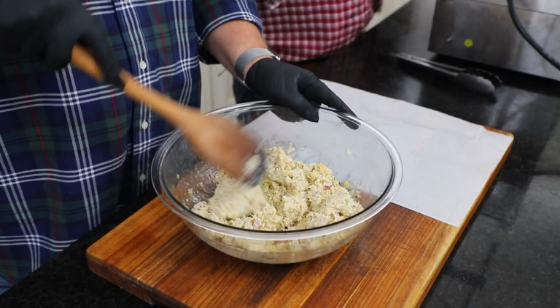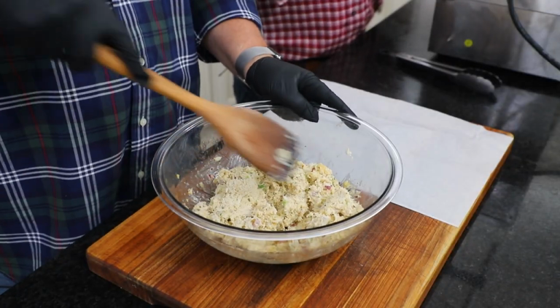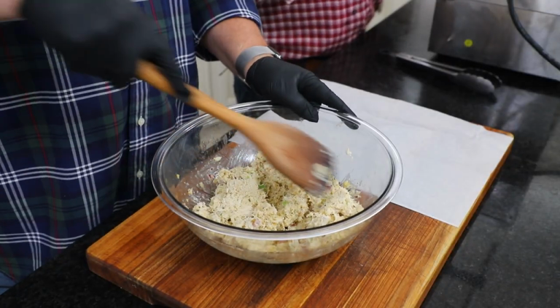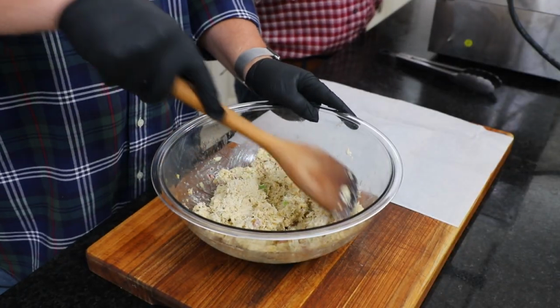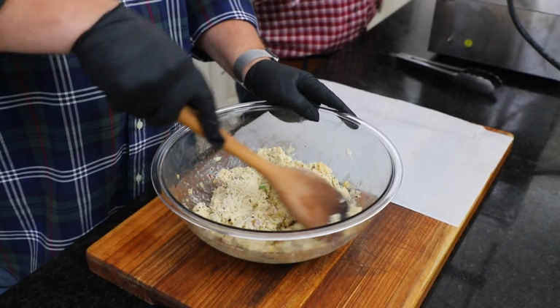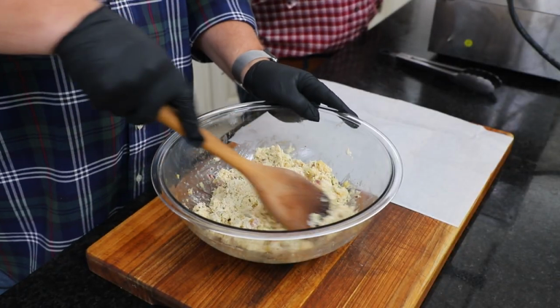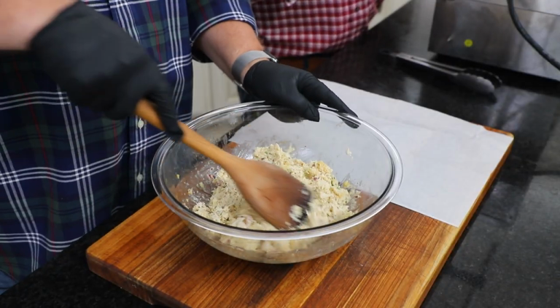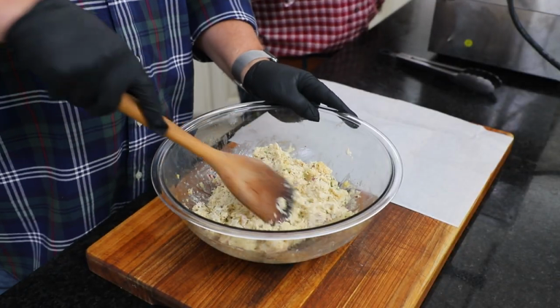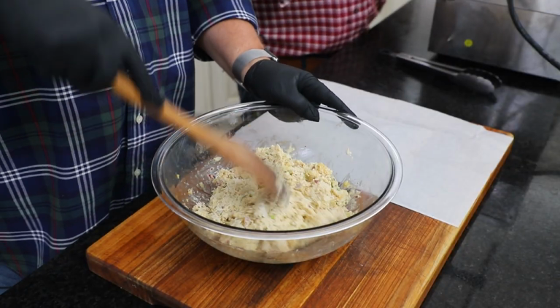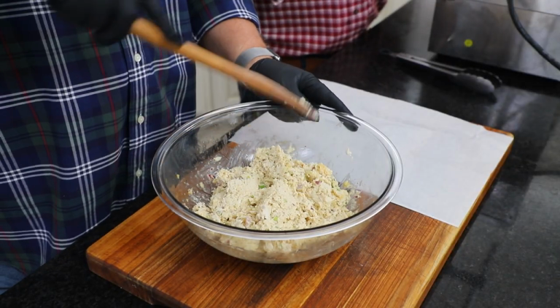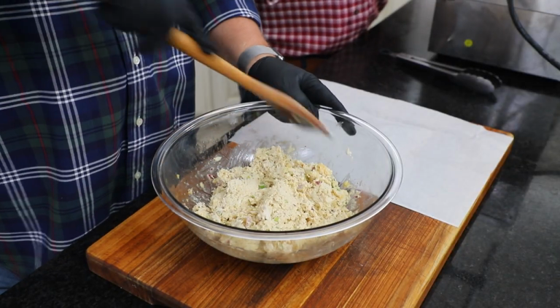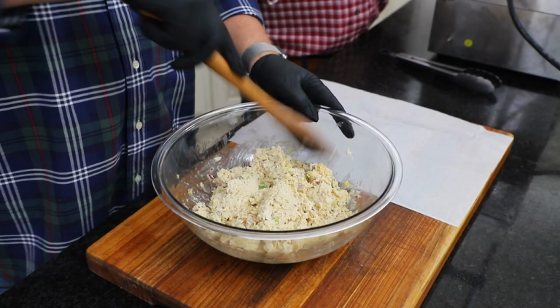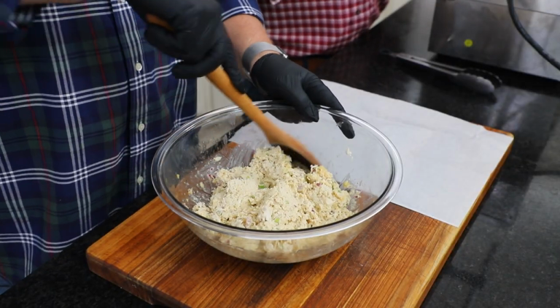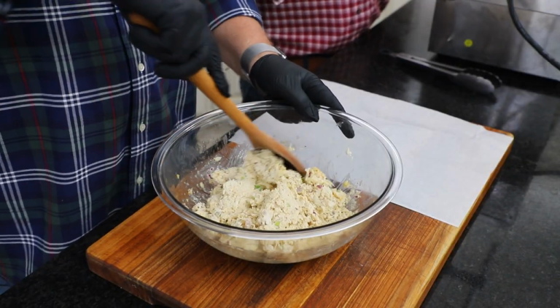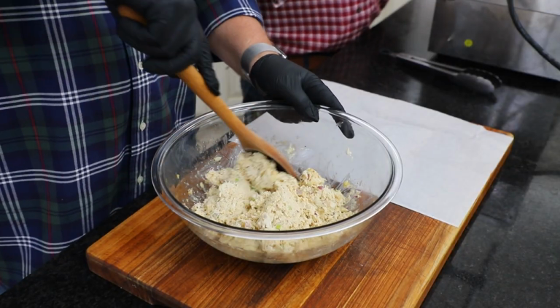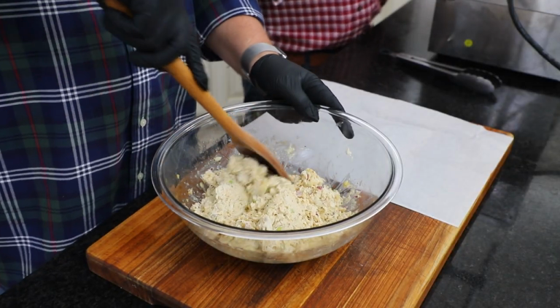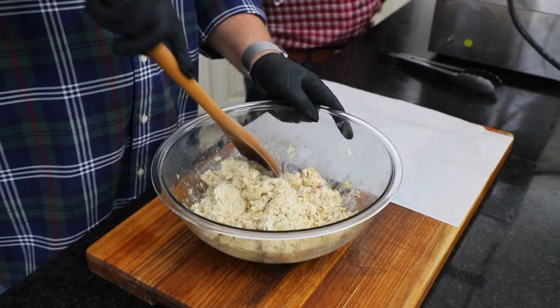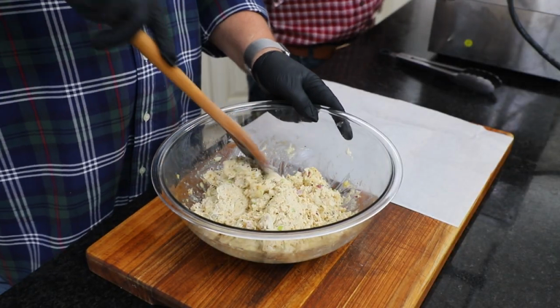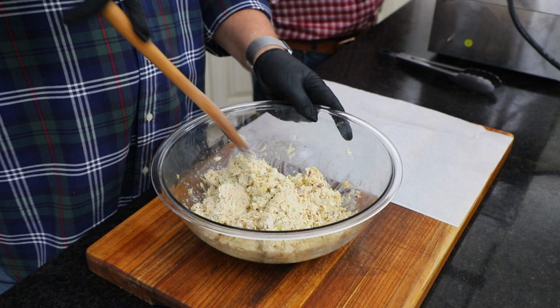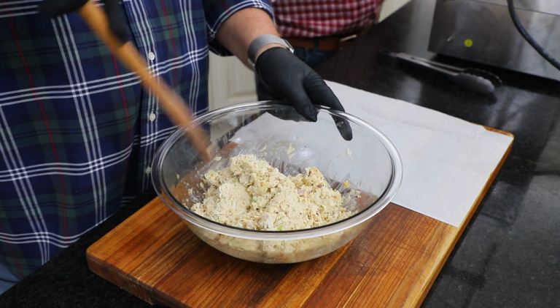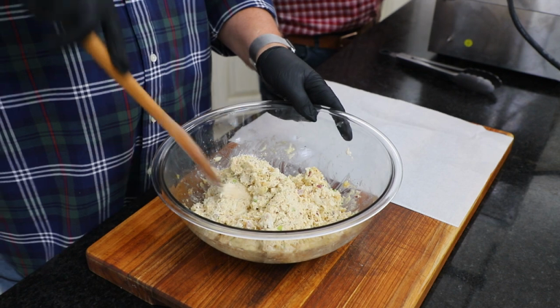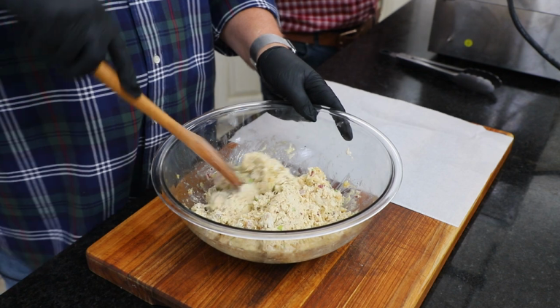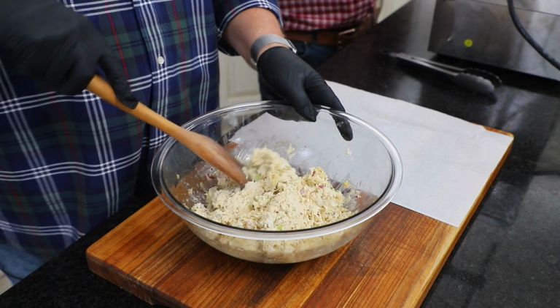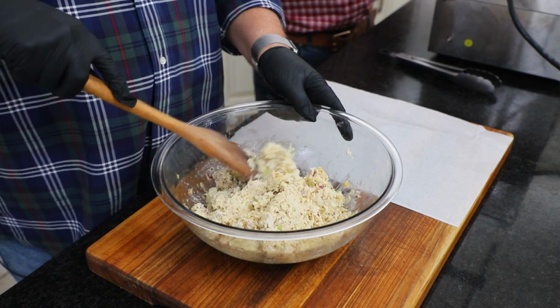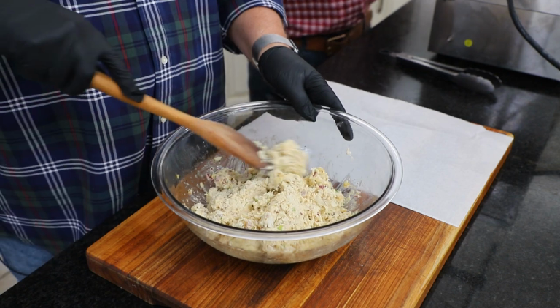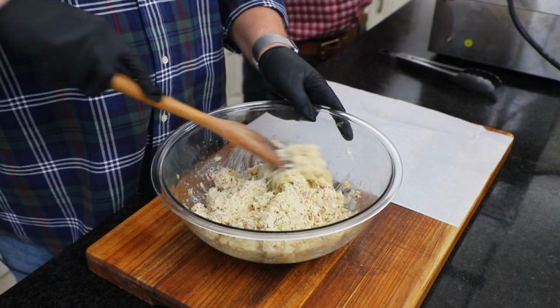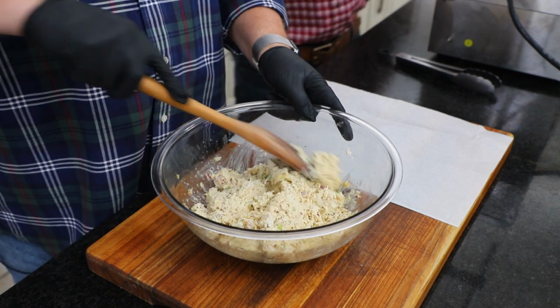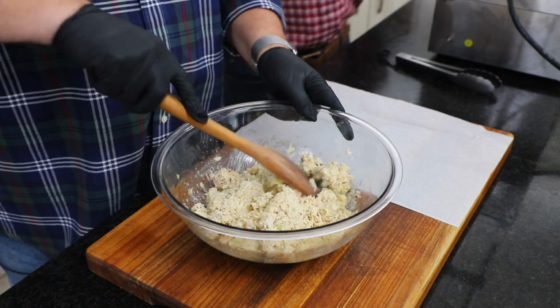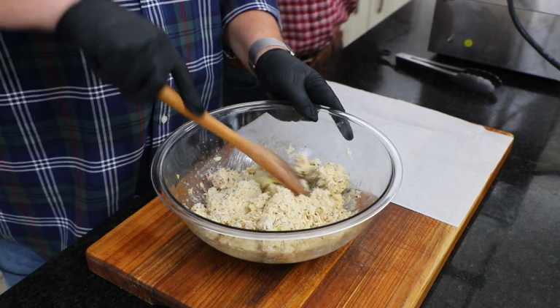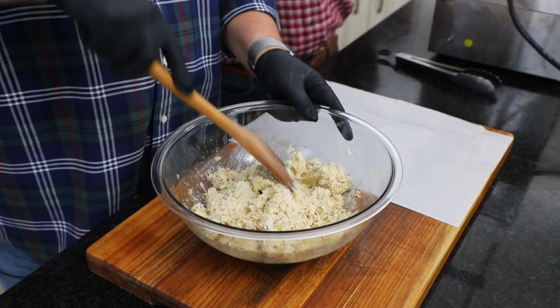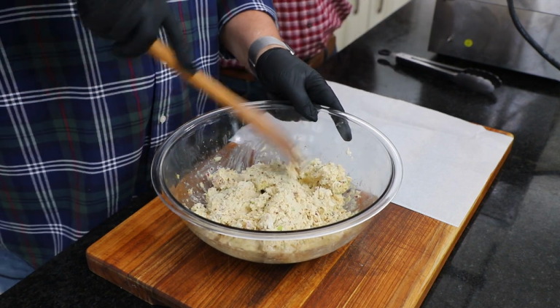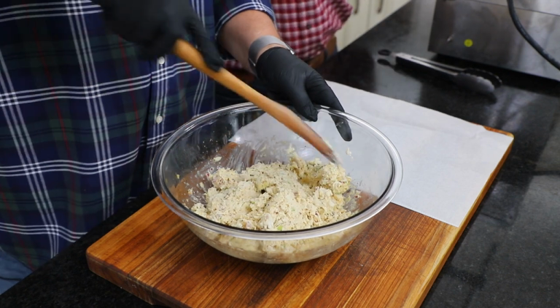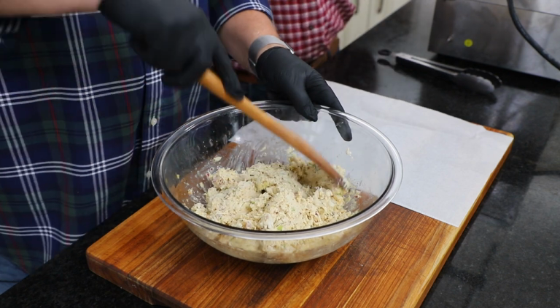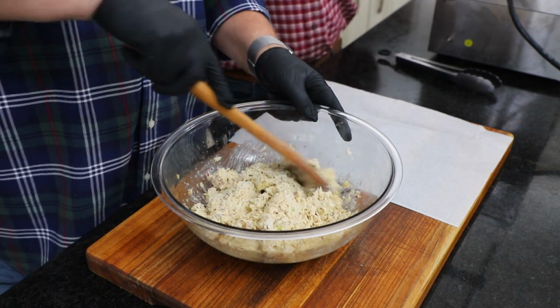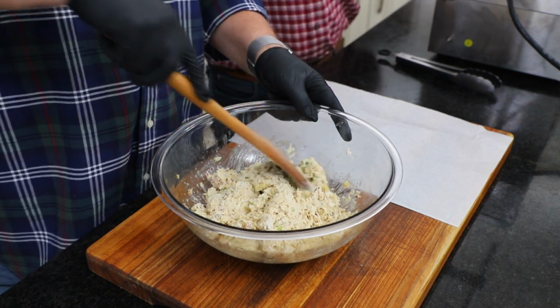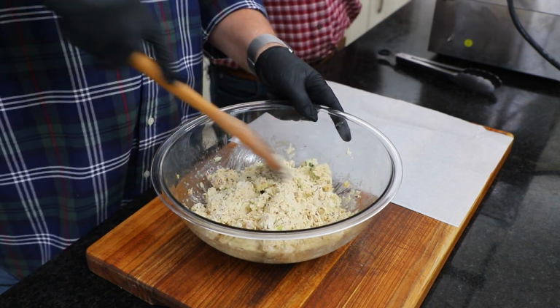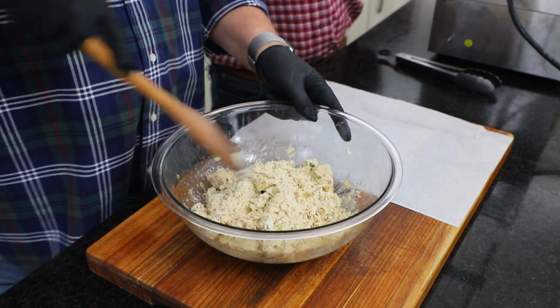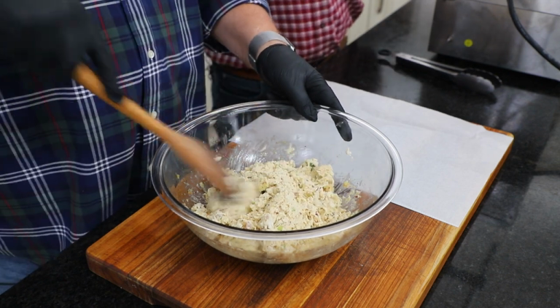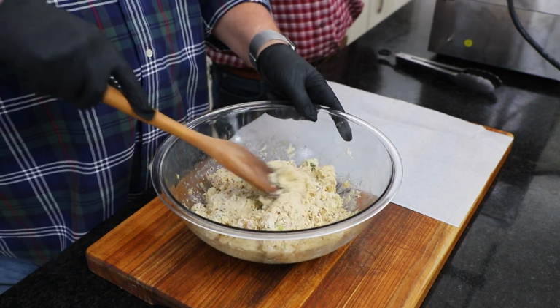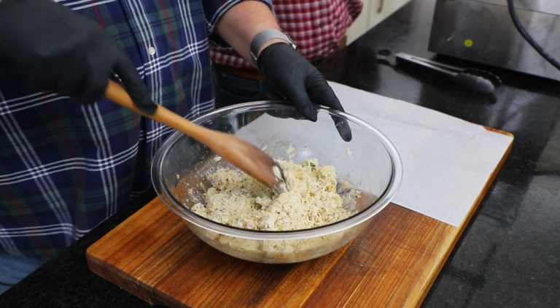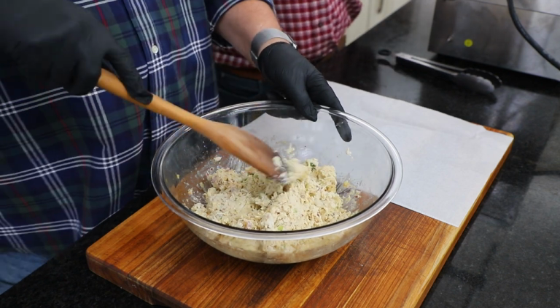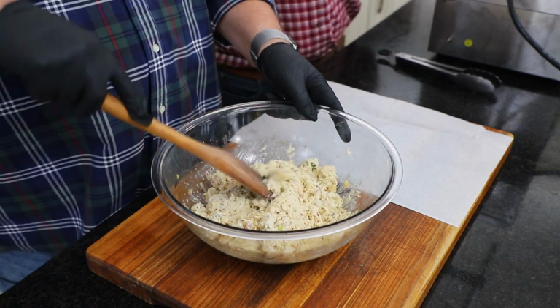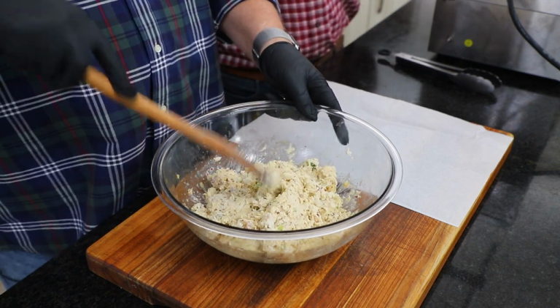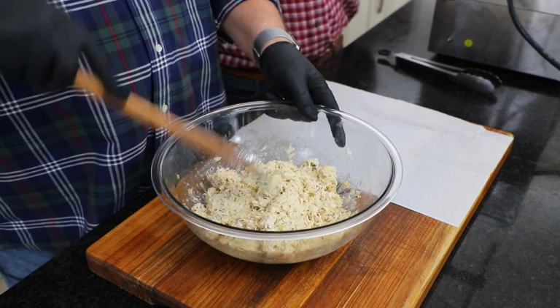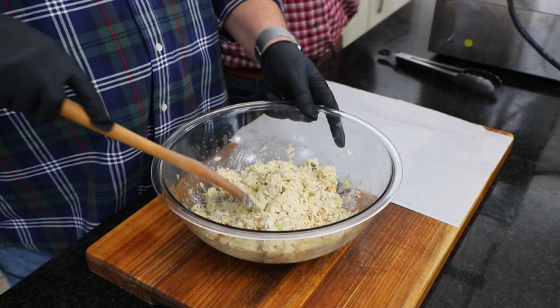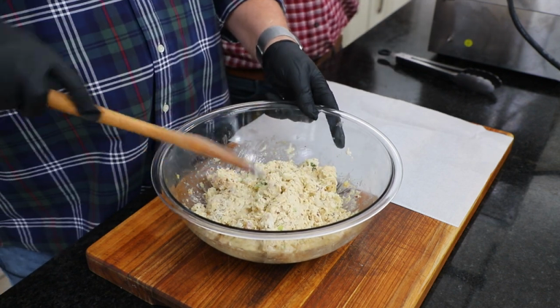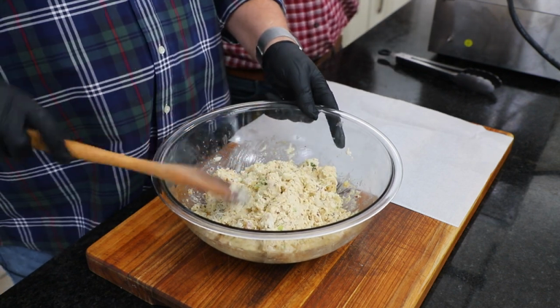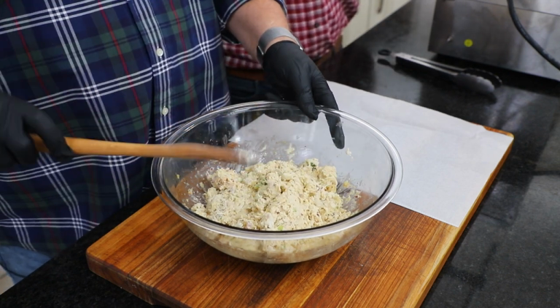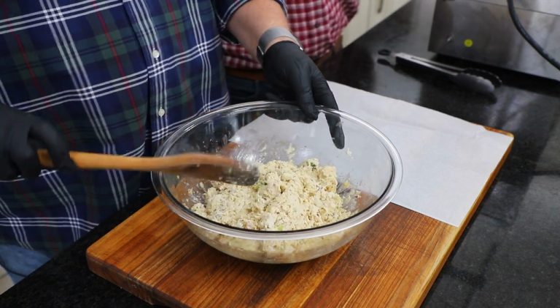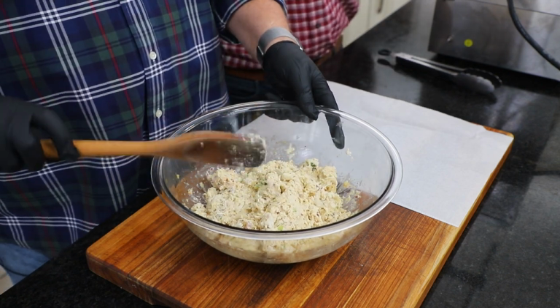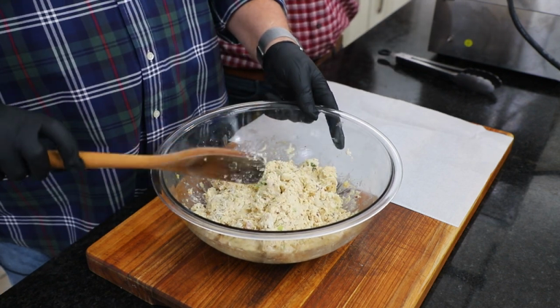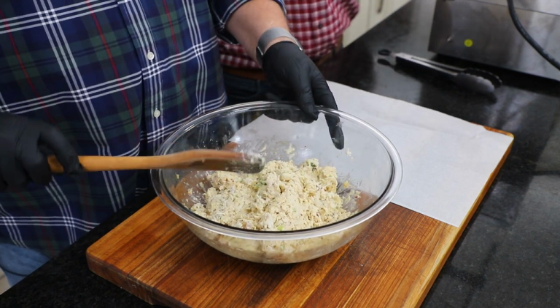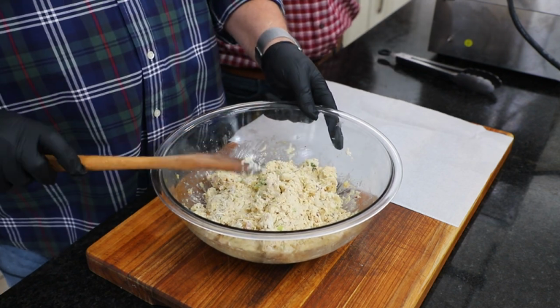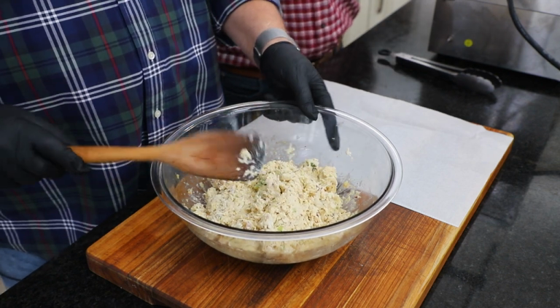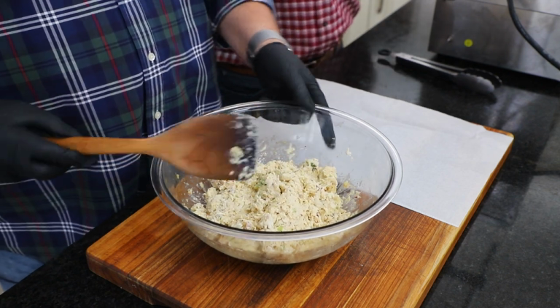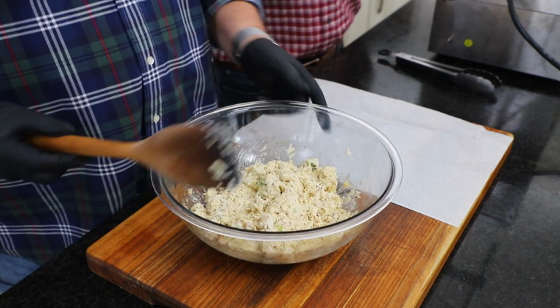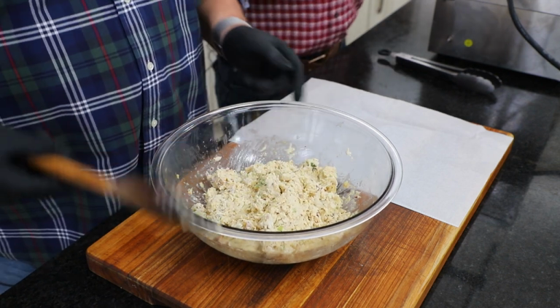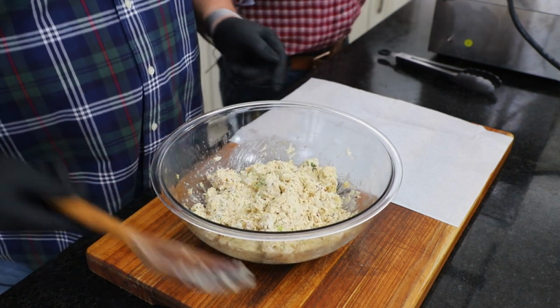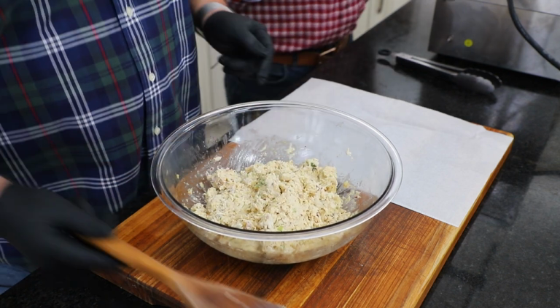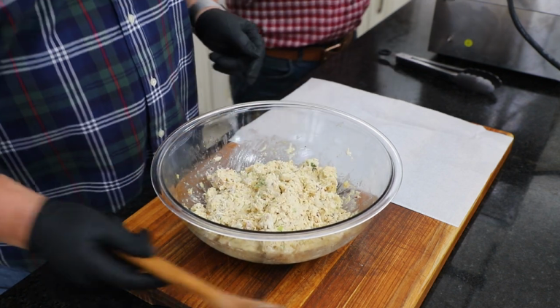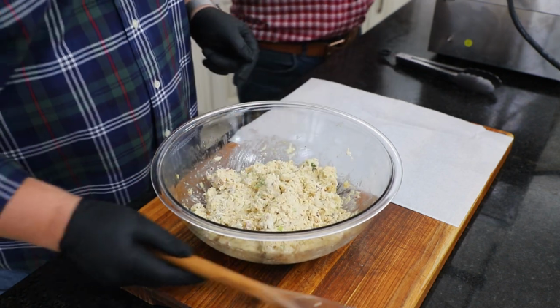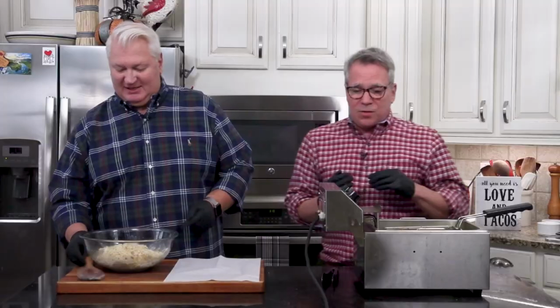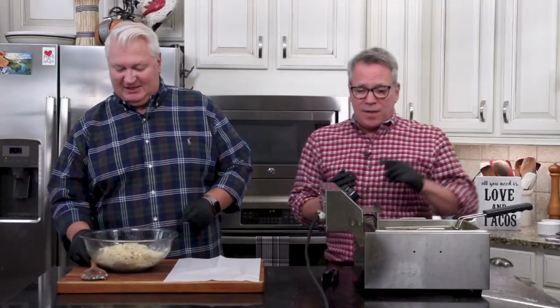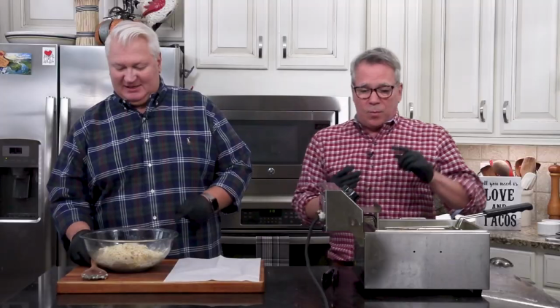Let's form some balls. We've got our oil heated to 350 degrees.